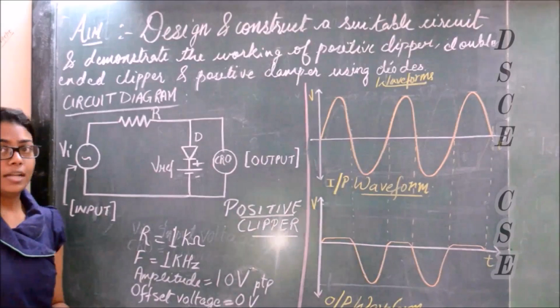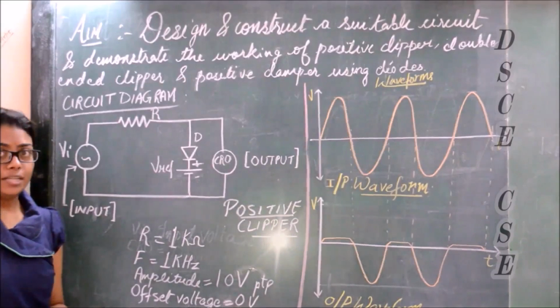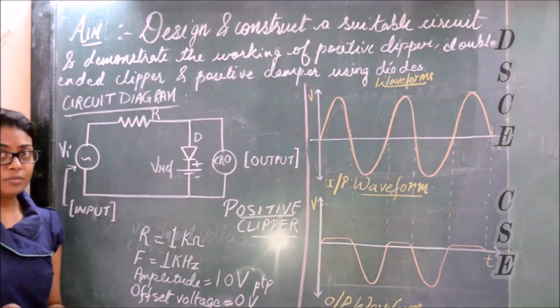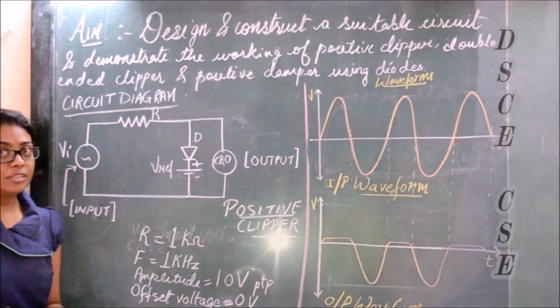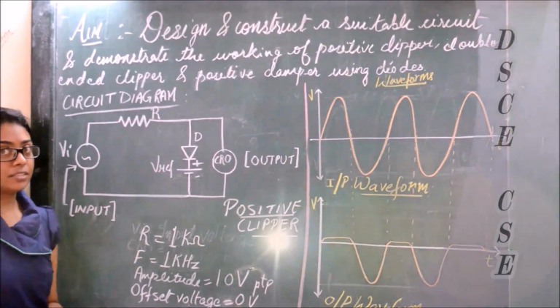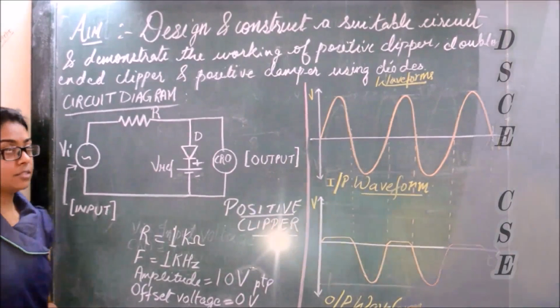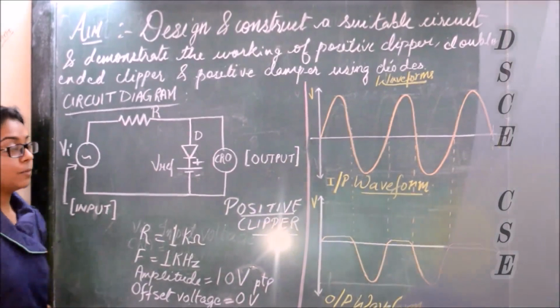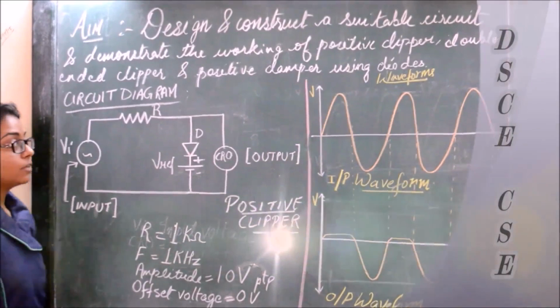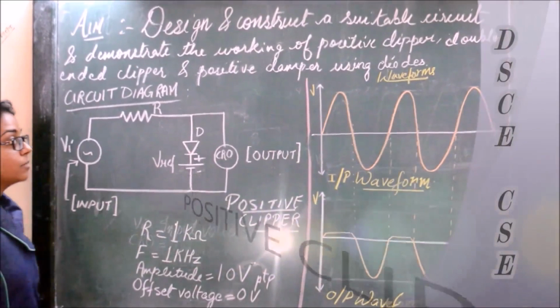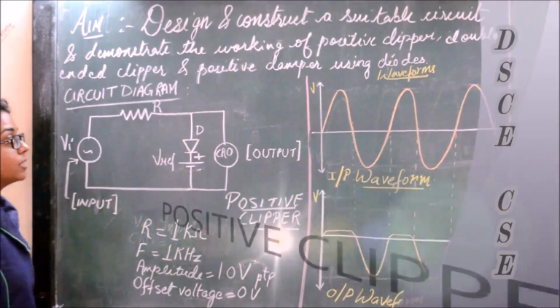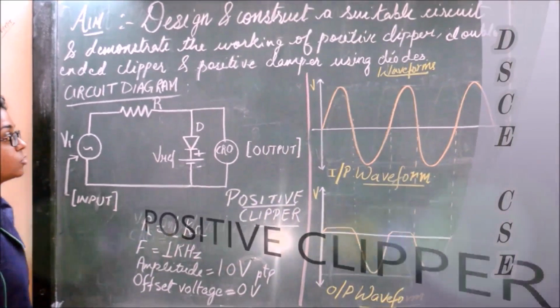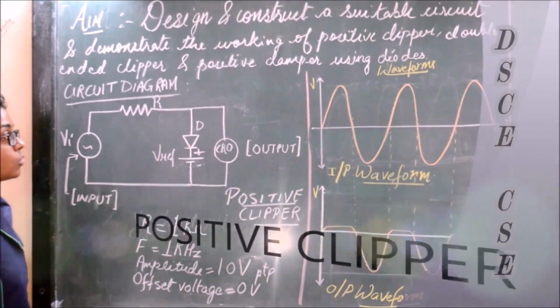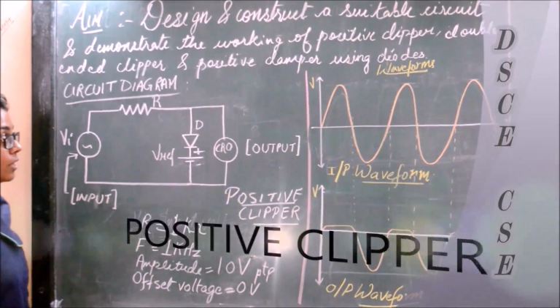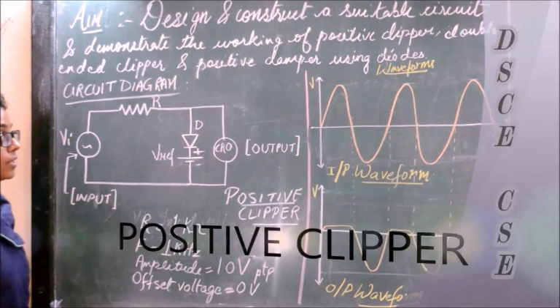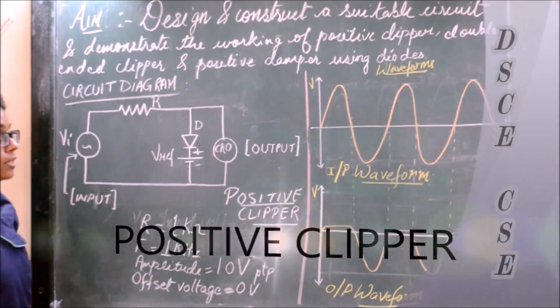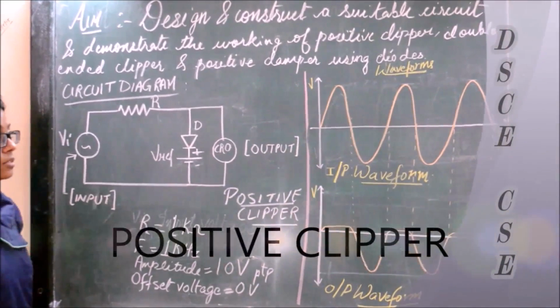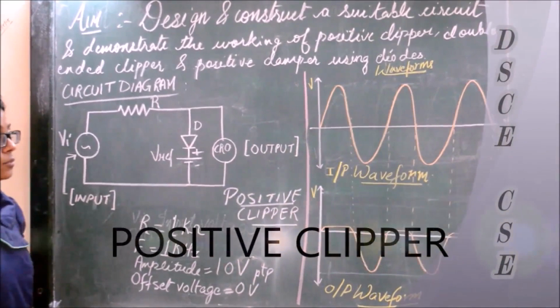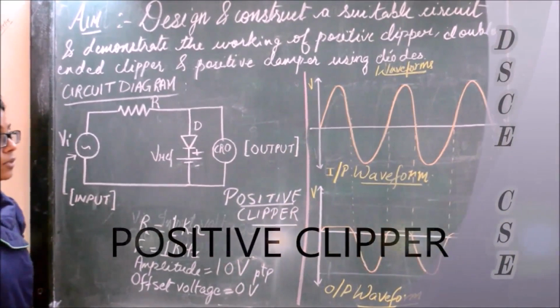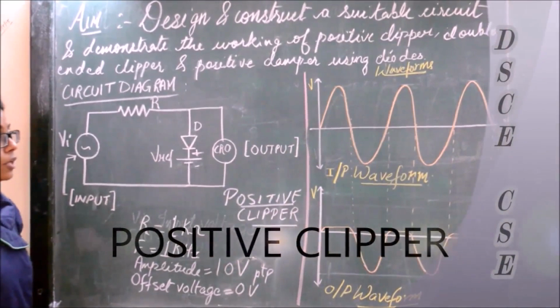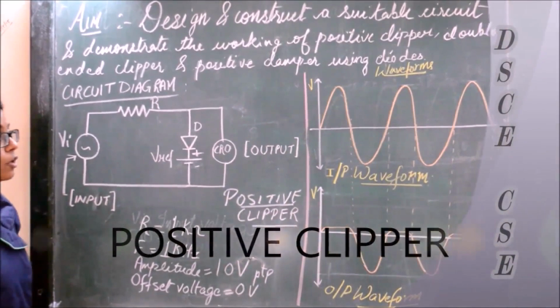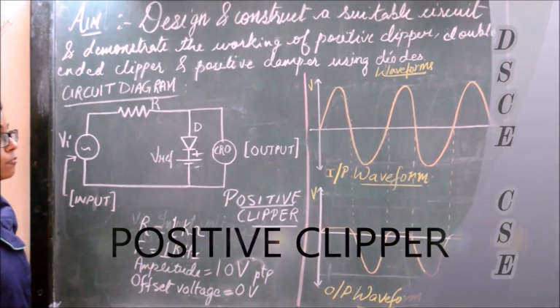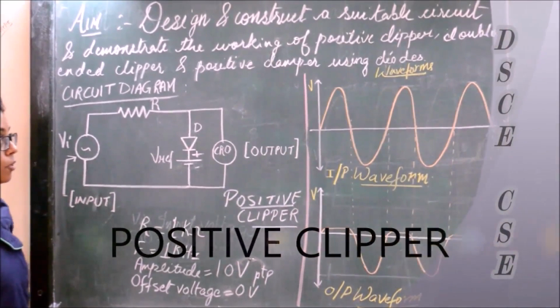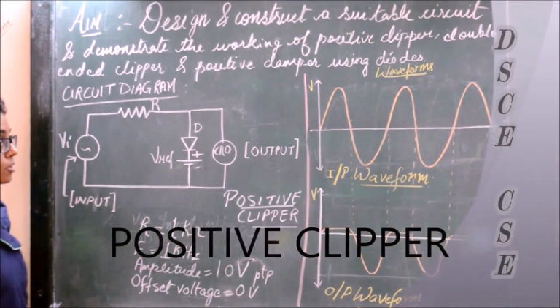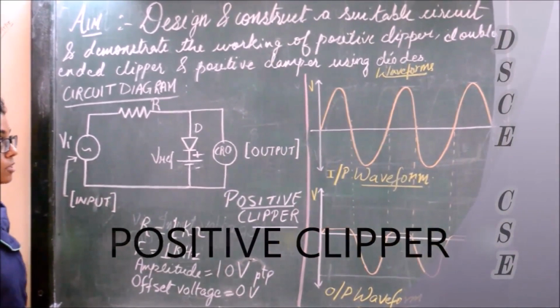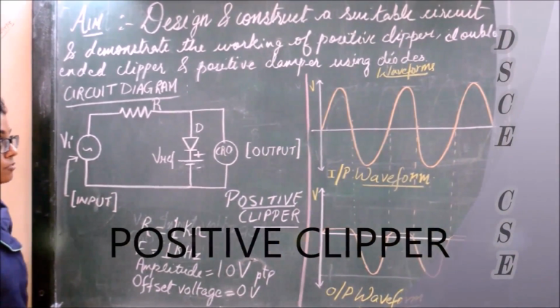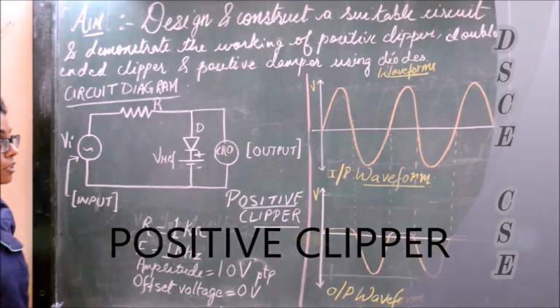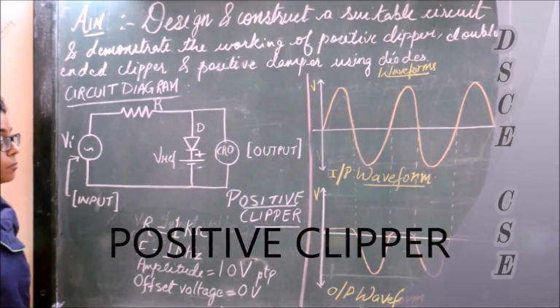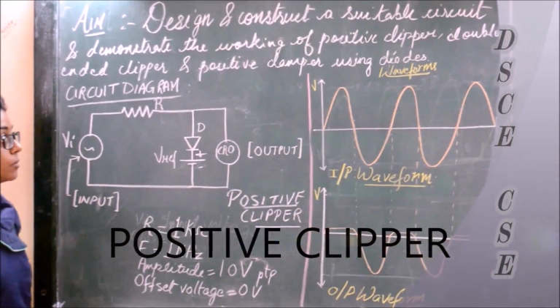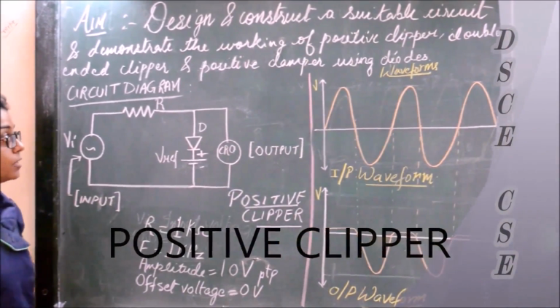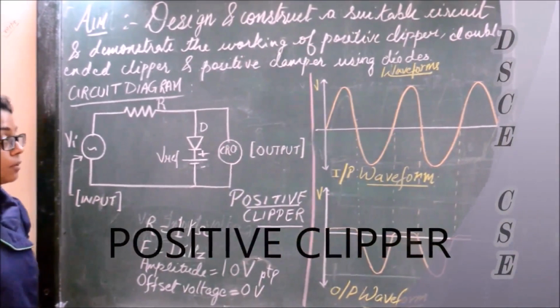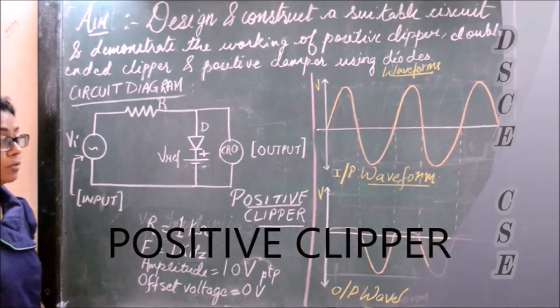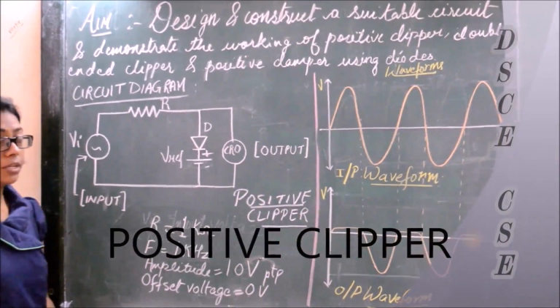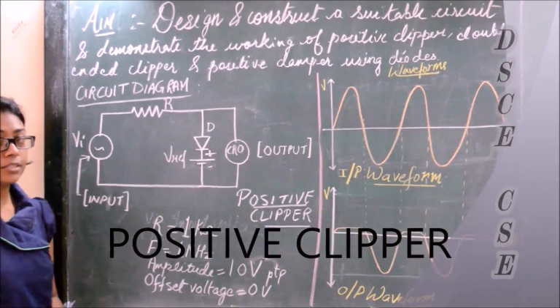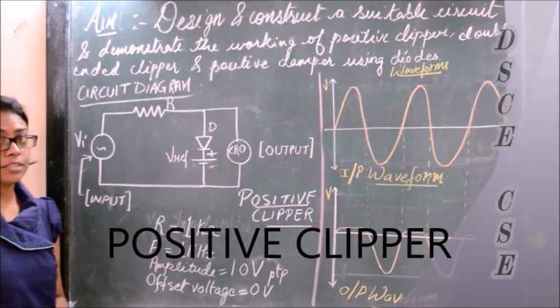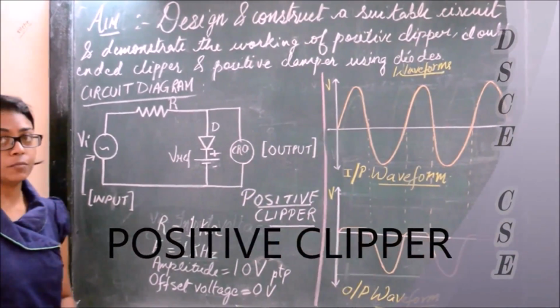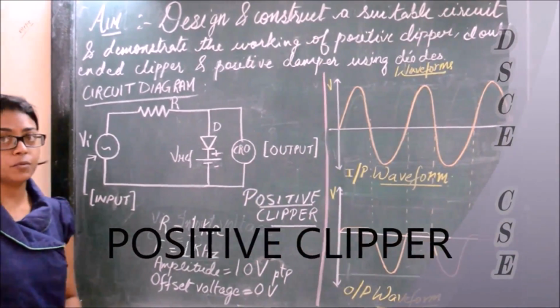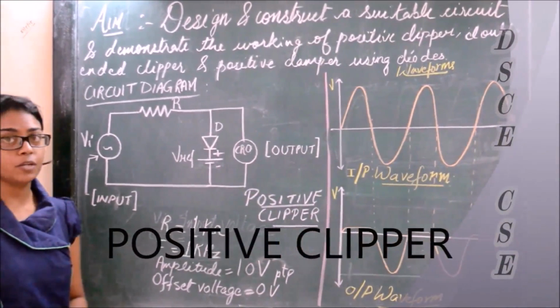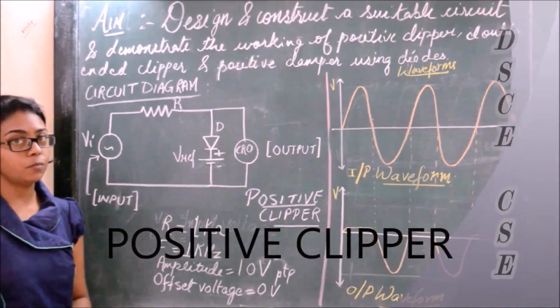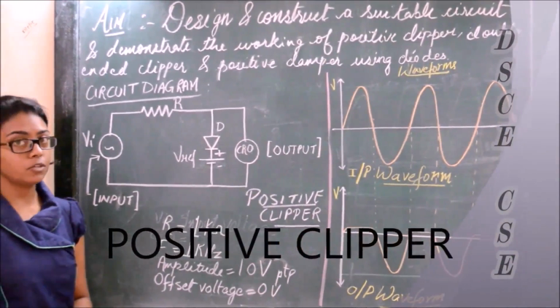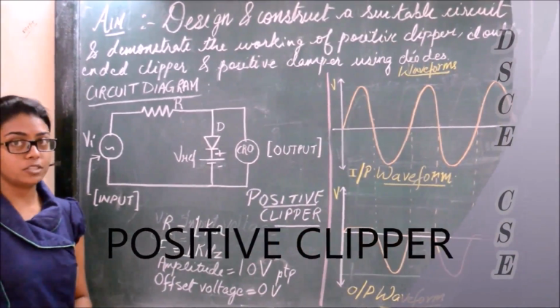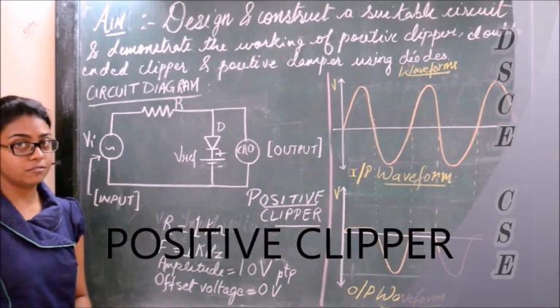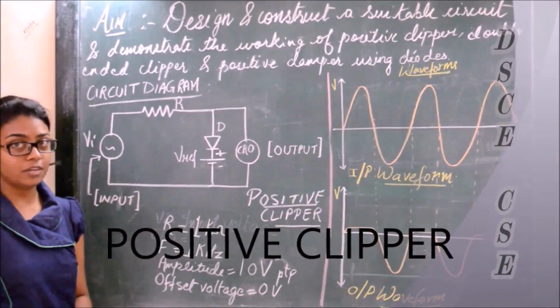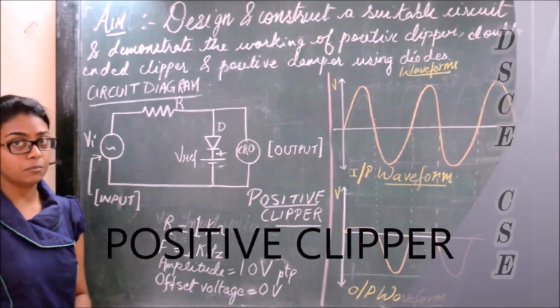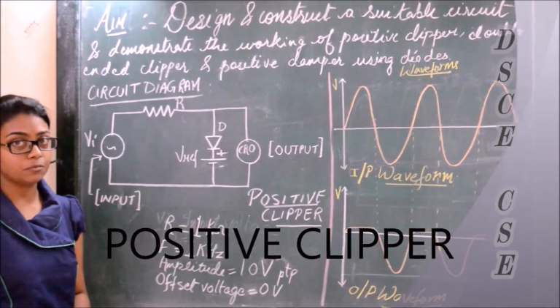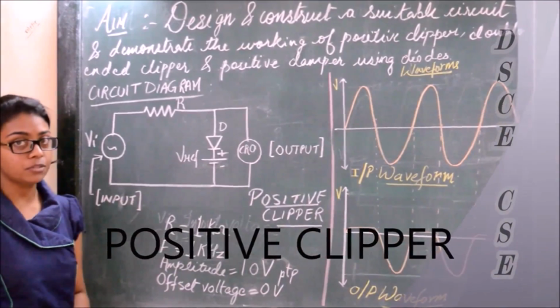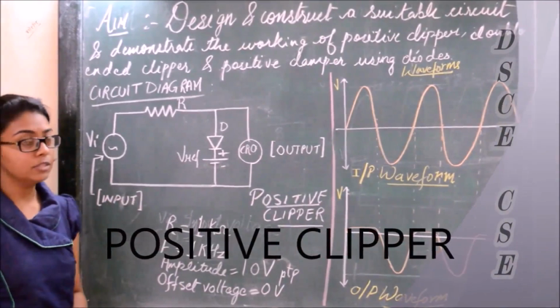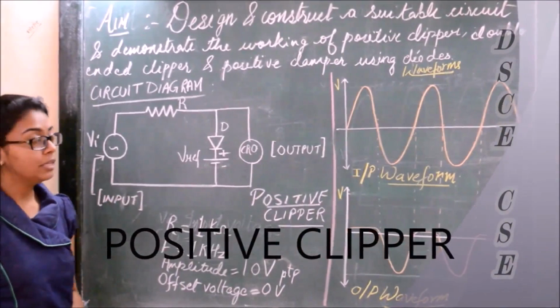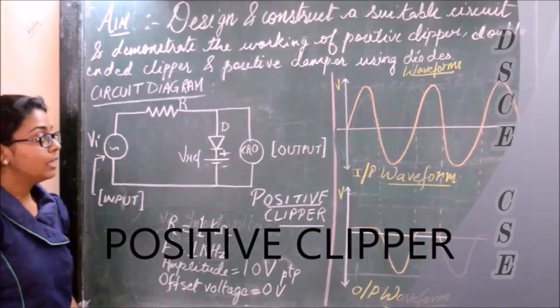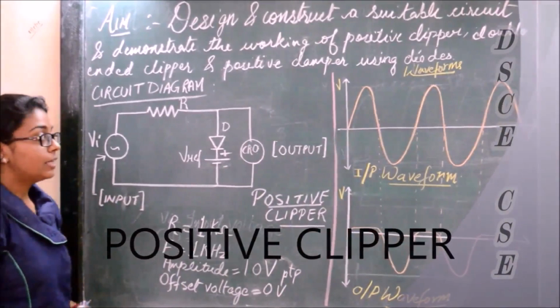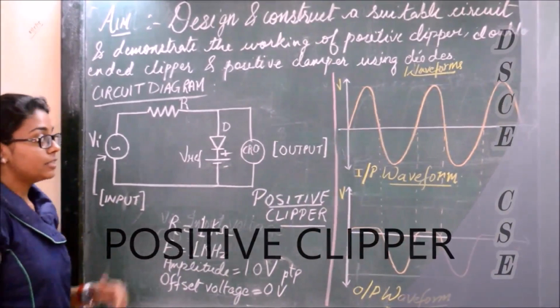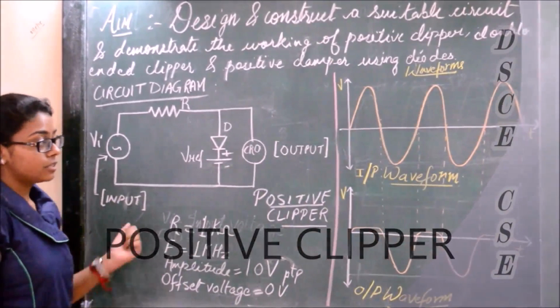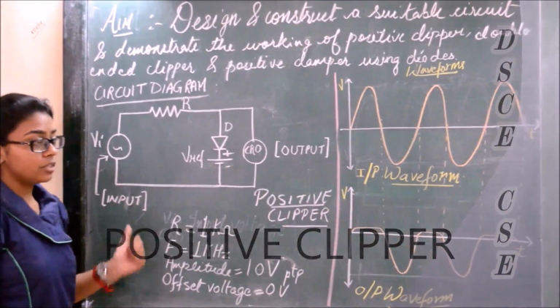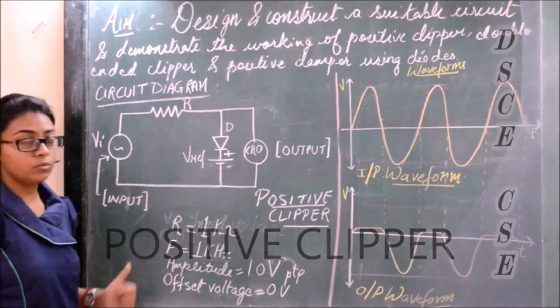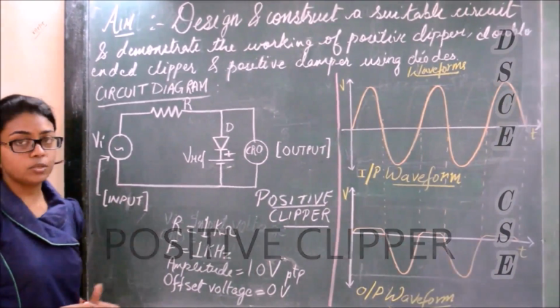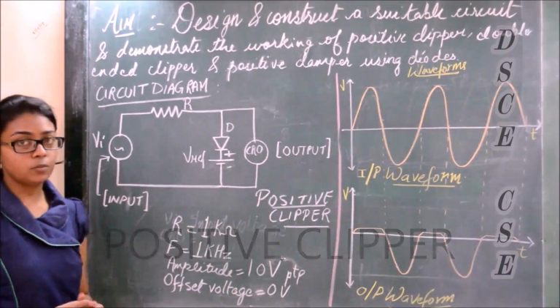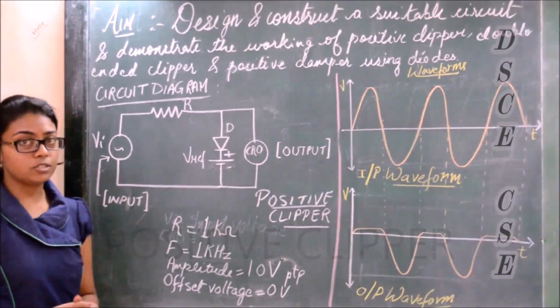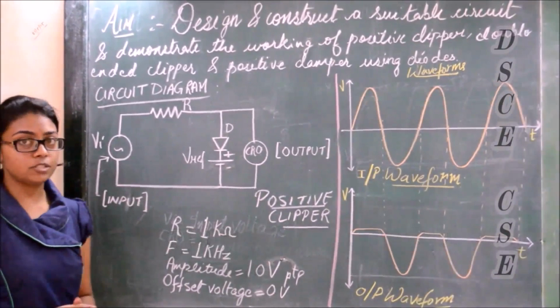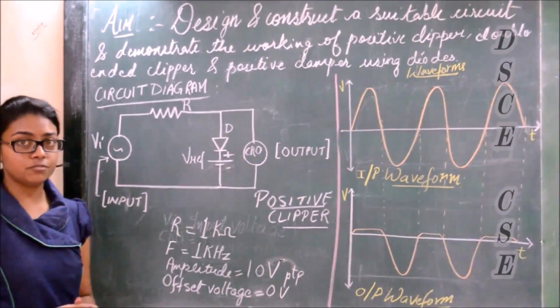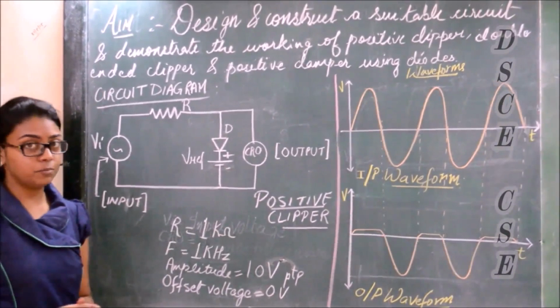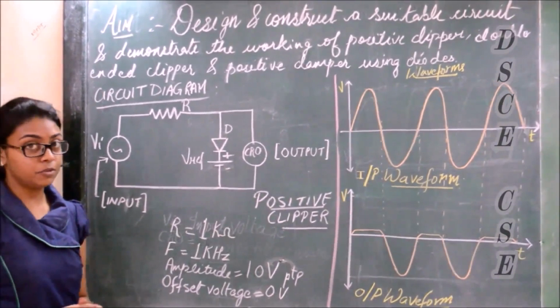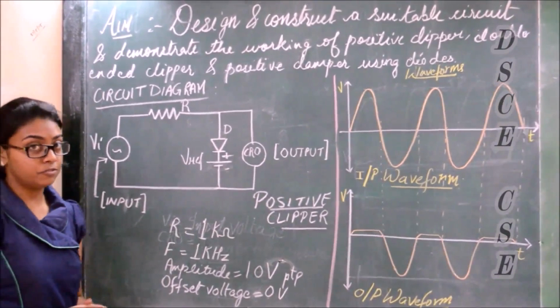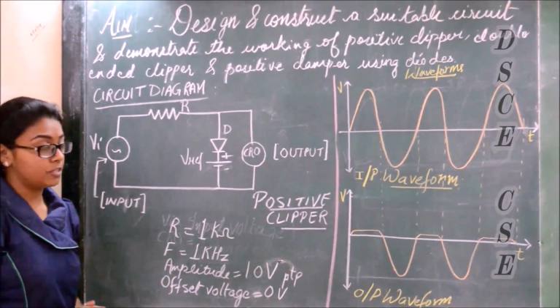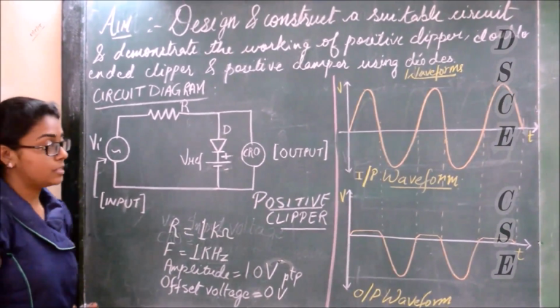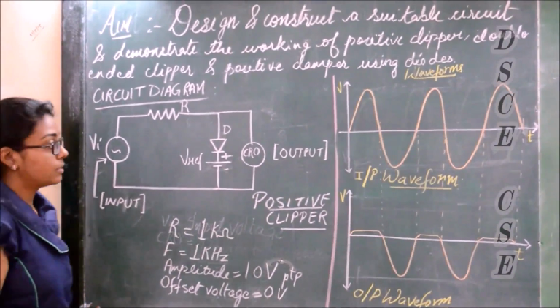The arrangement in this experiment is to analyze the working of a positive clipper, double-ended clipper, and positive clamper. Let us deal with the positive clipper first.